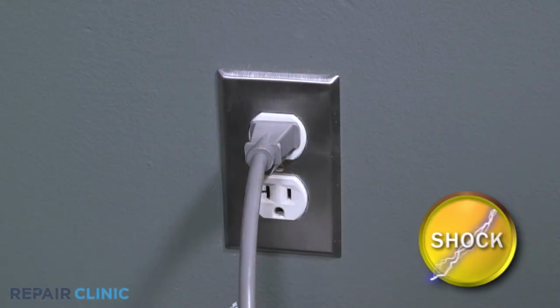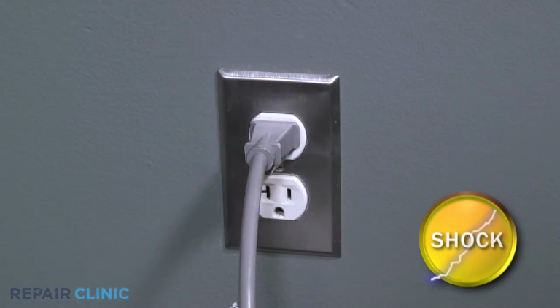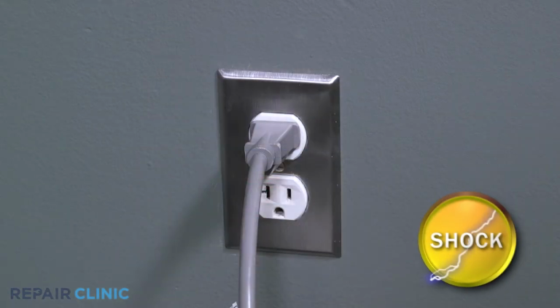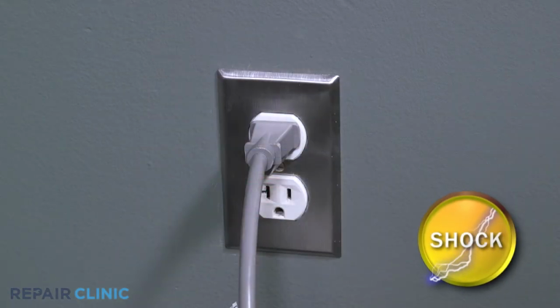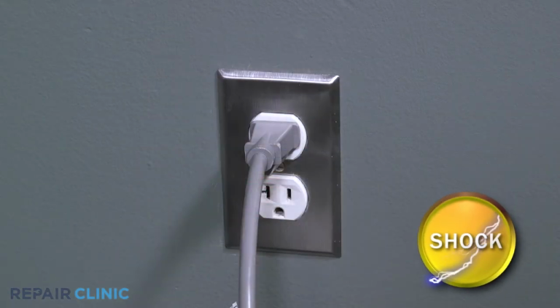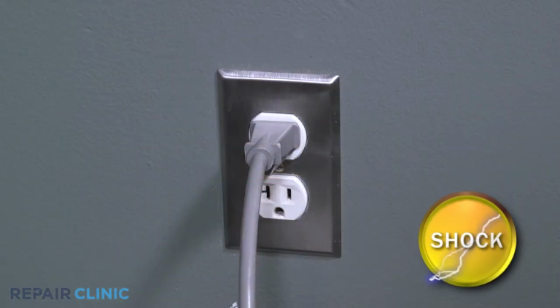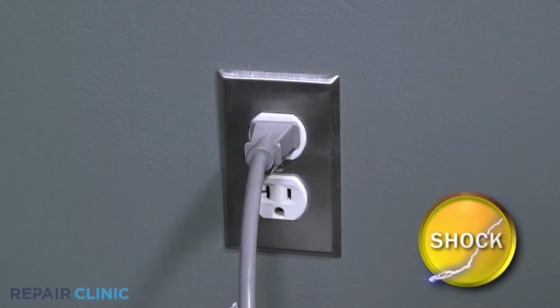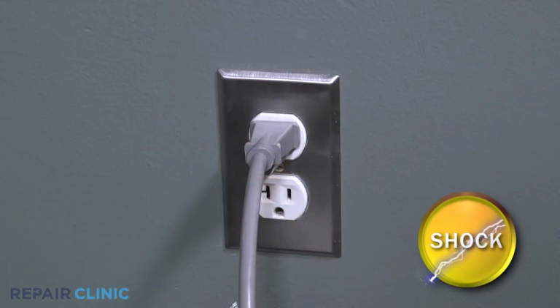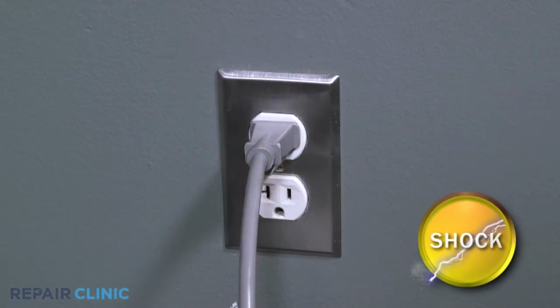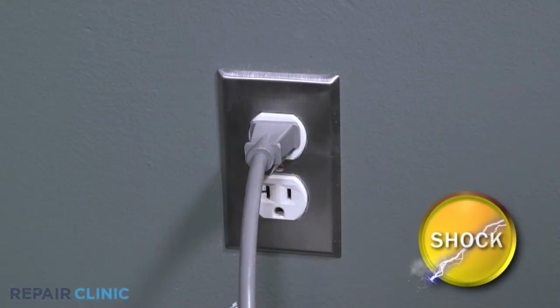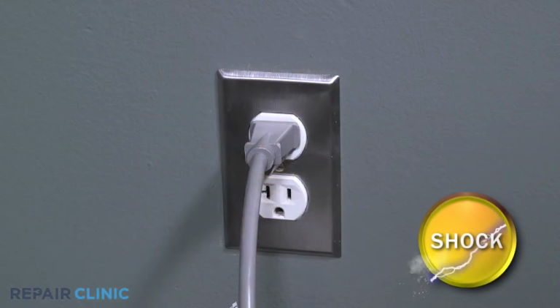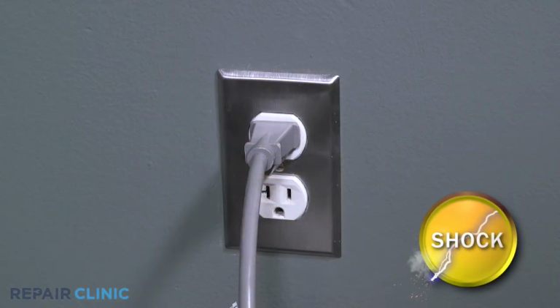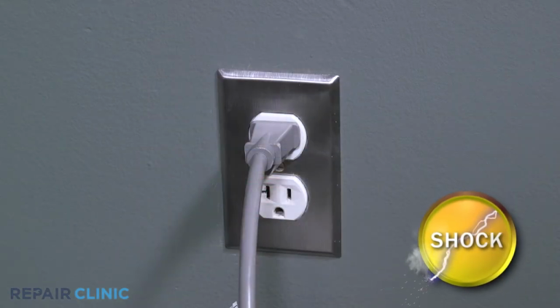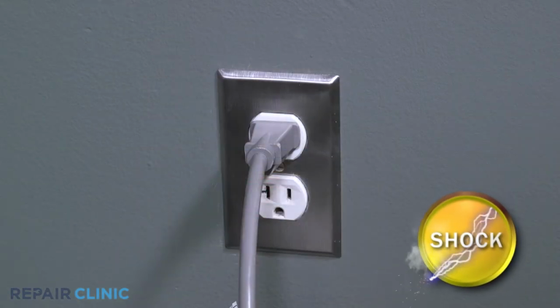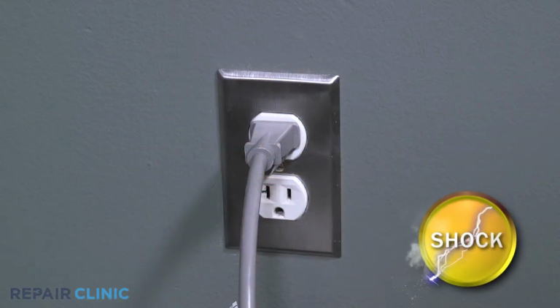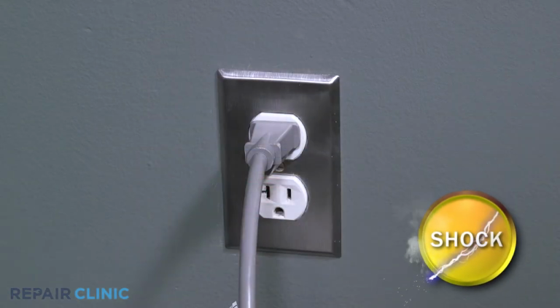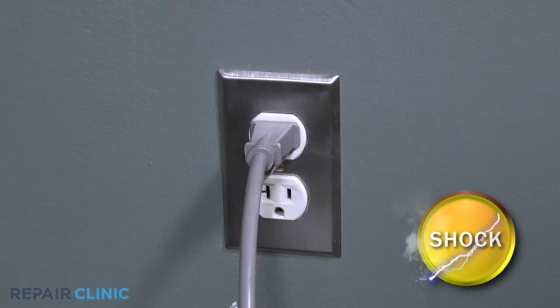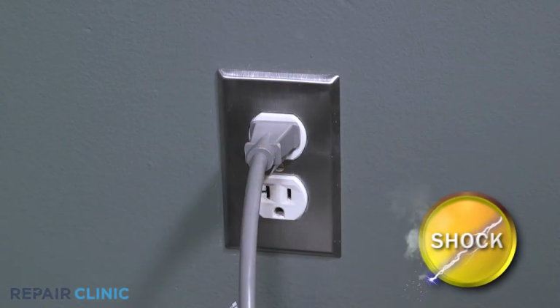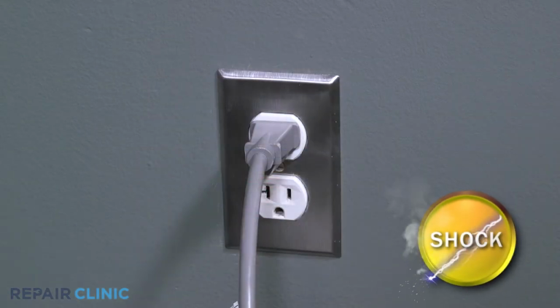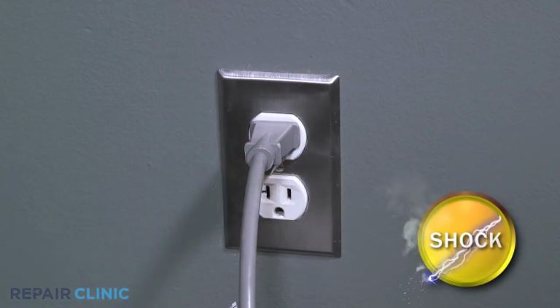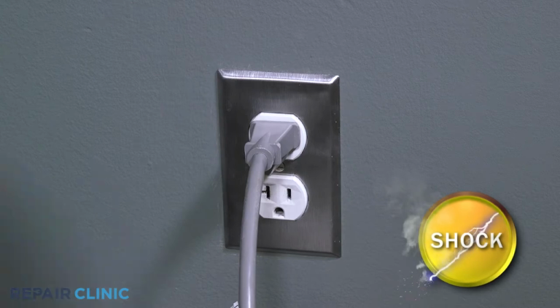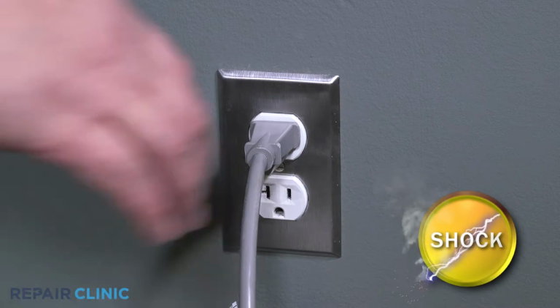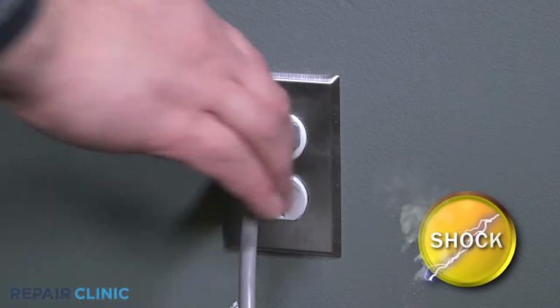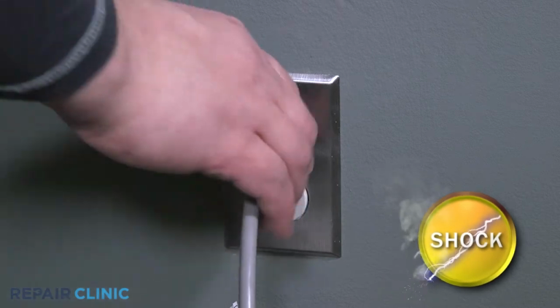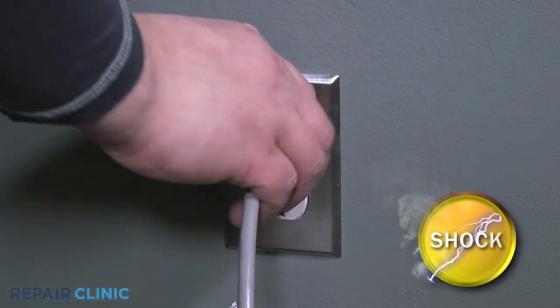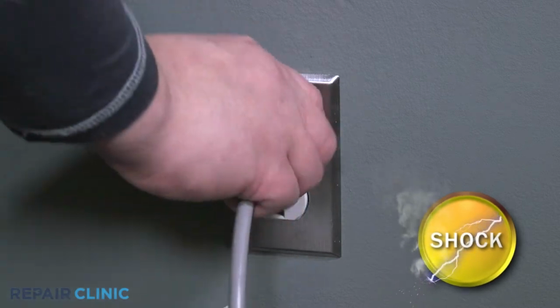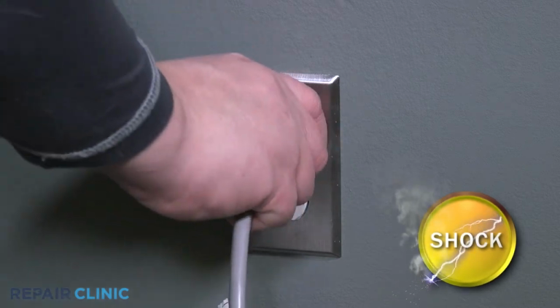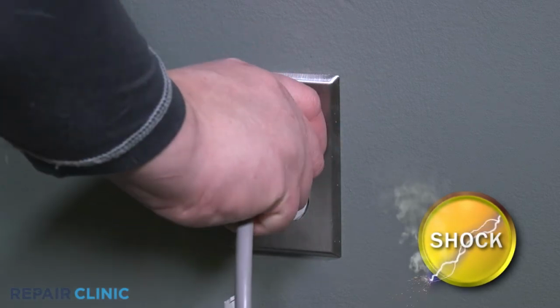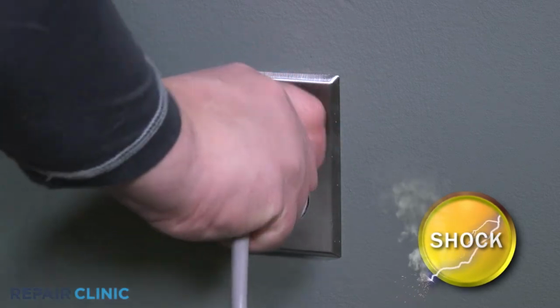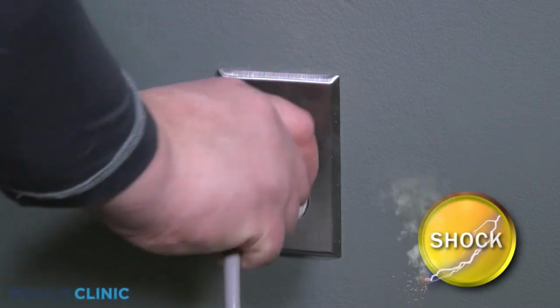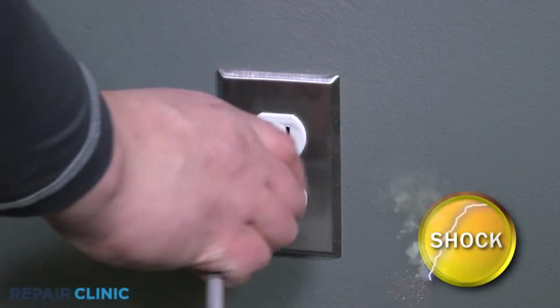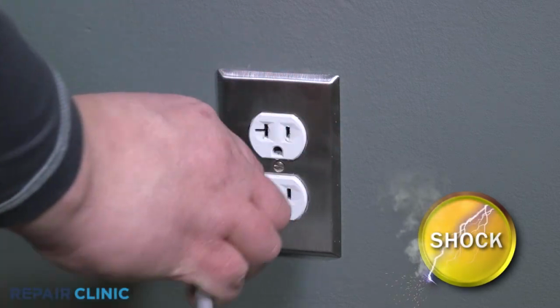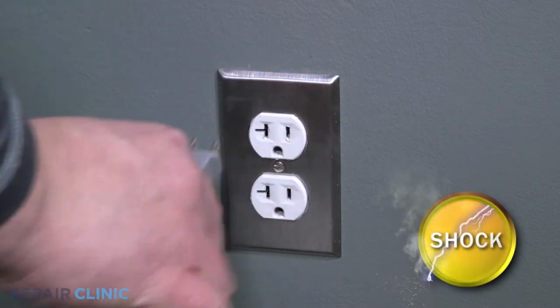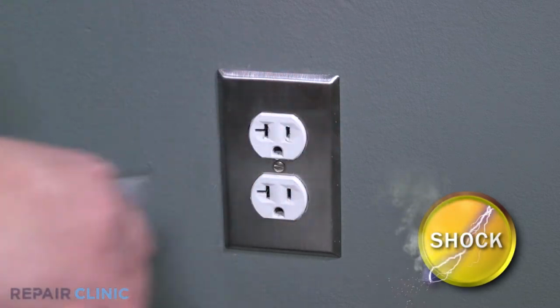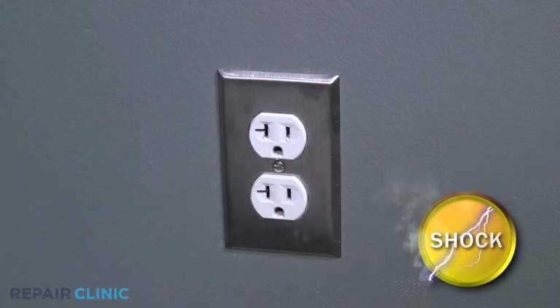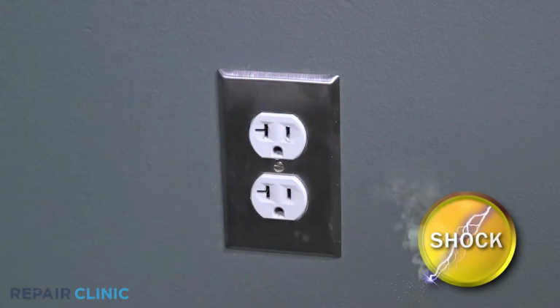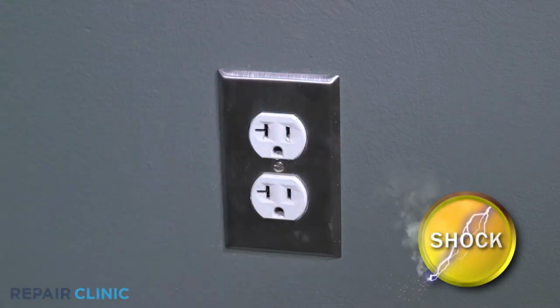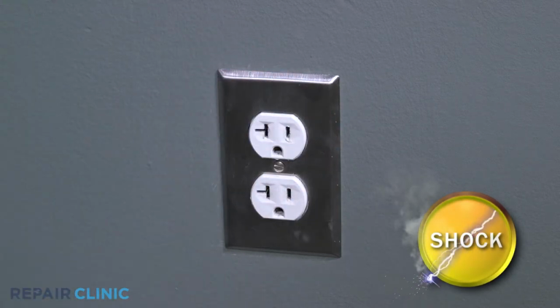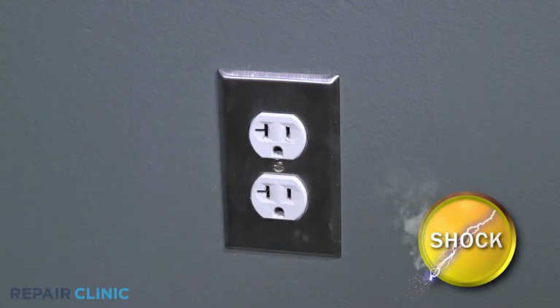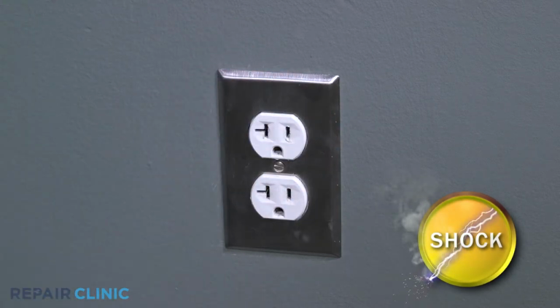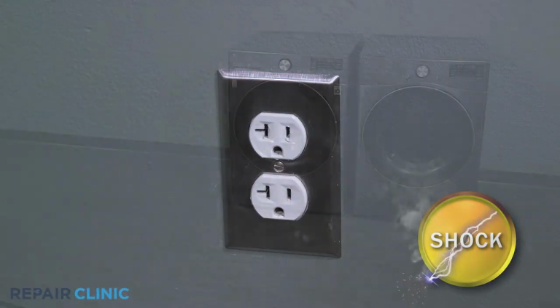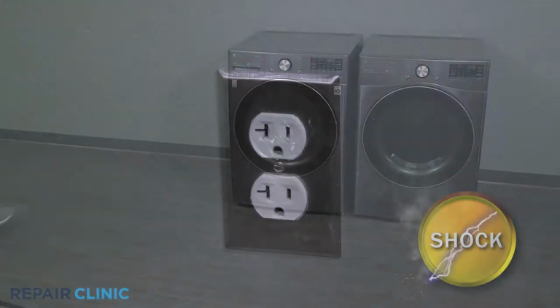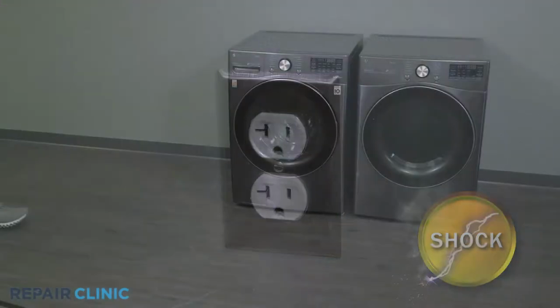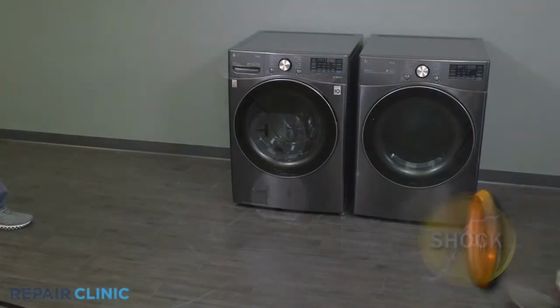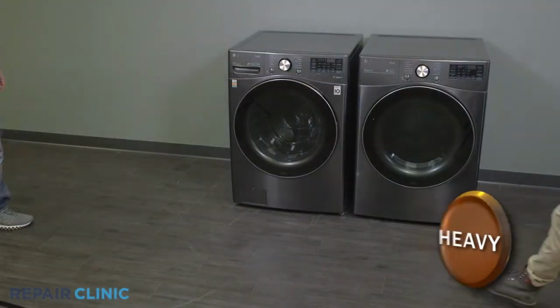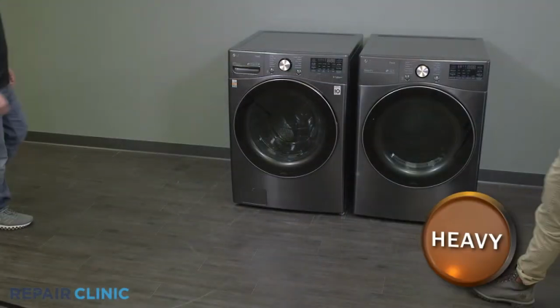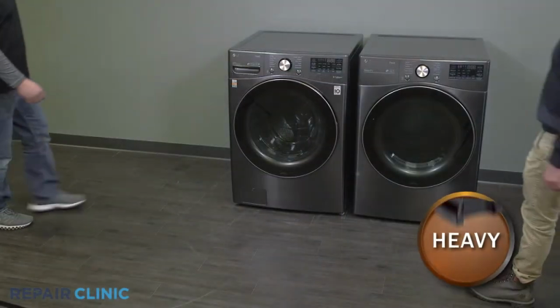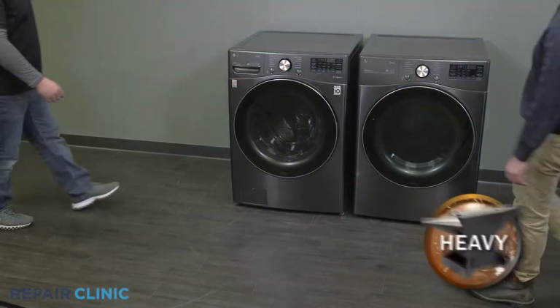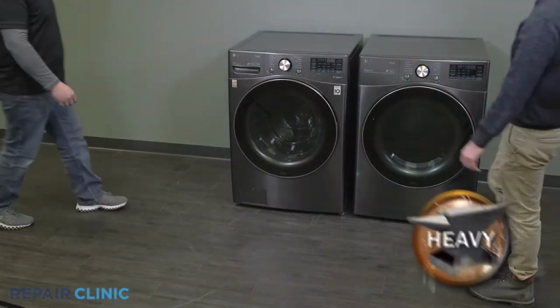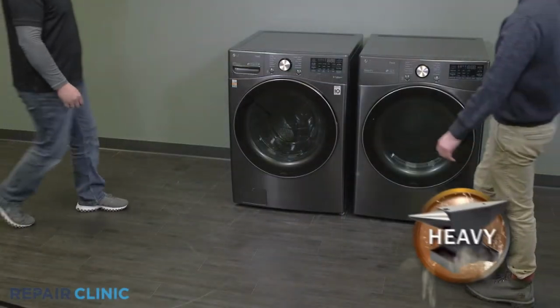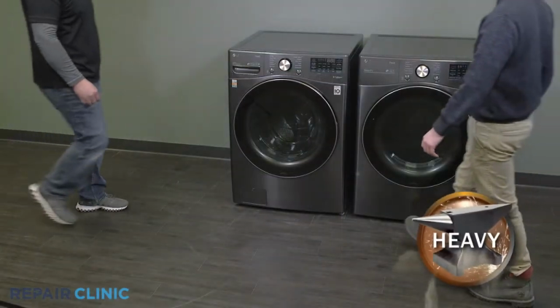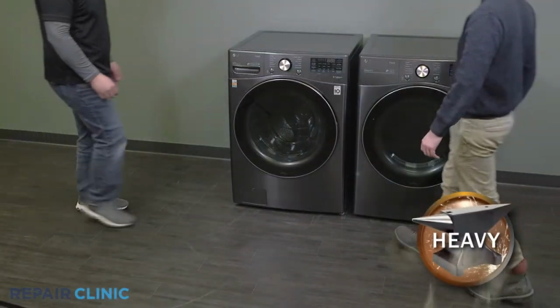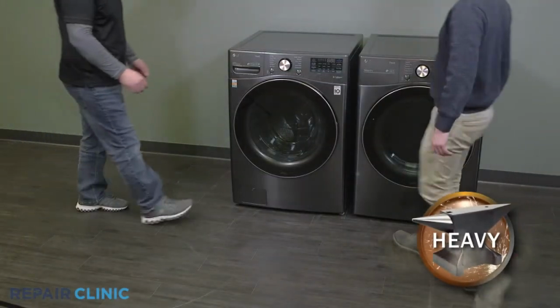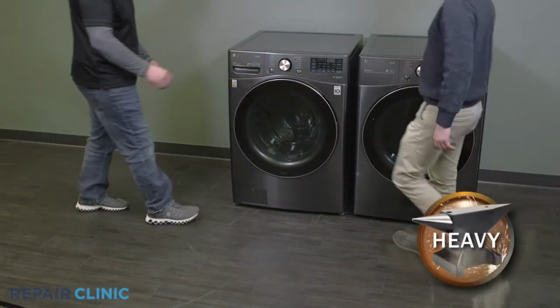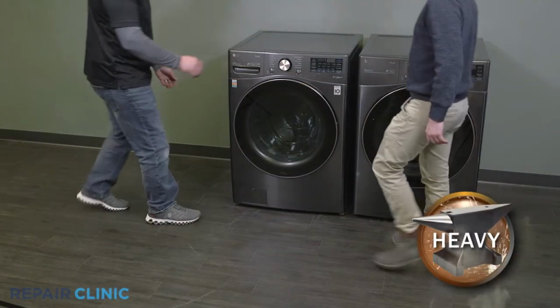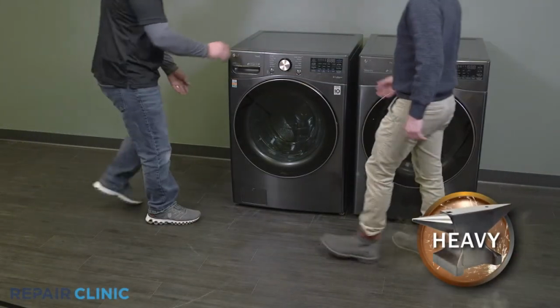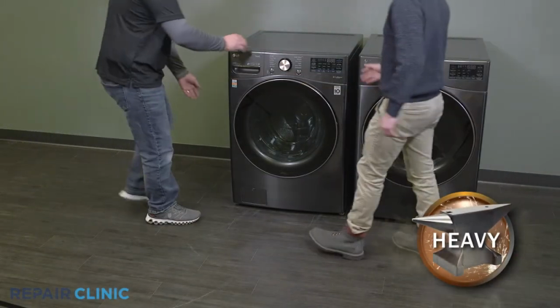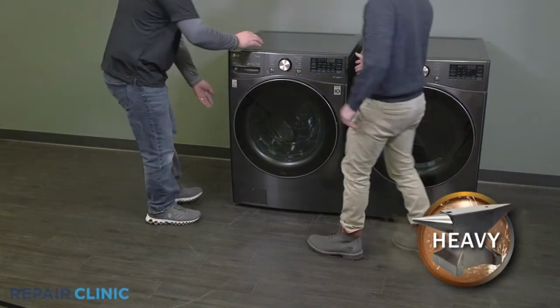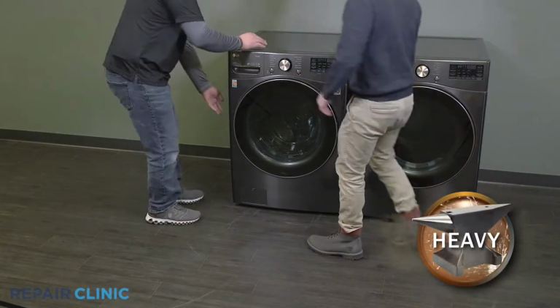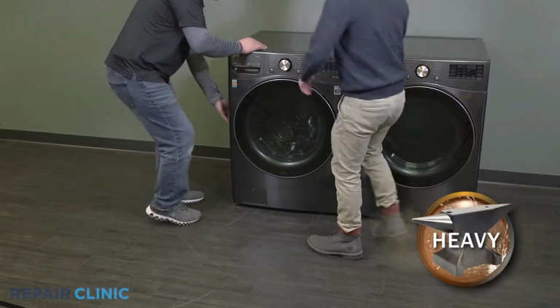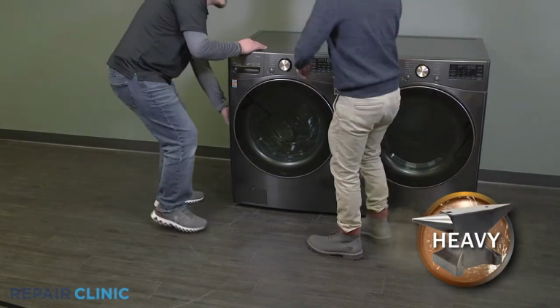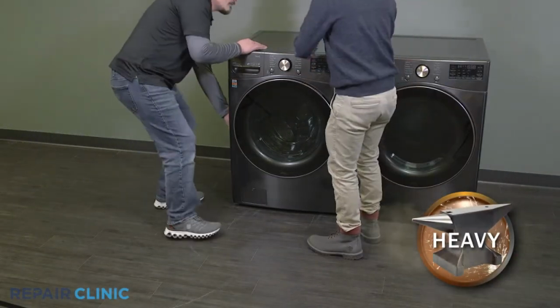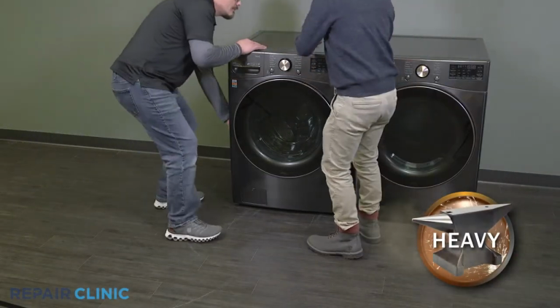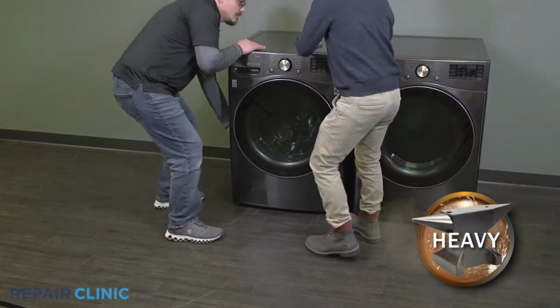Before you begin the procedure, unplug the washer. Pull the washer away from the wall.